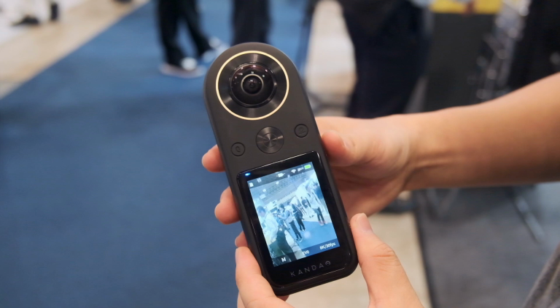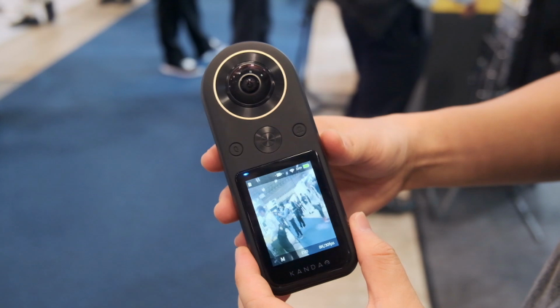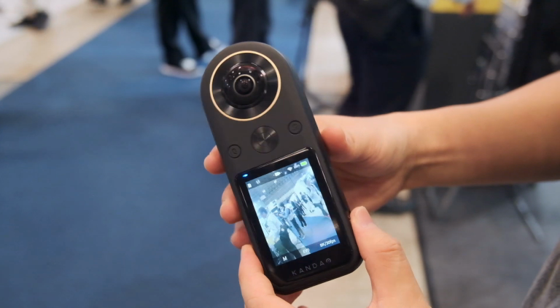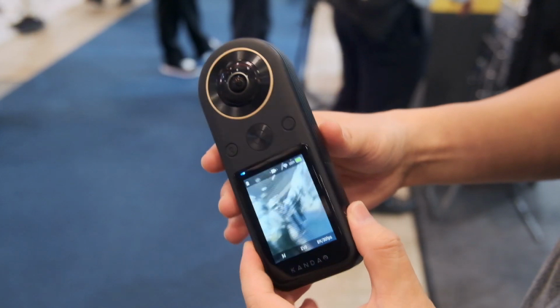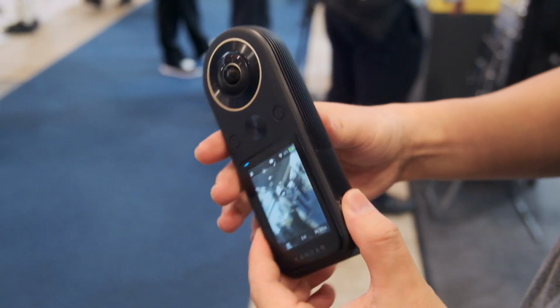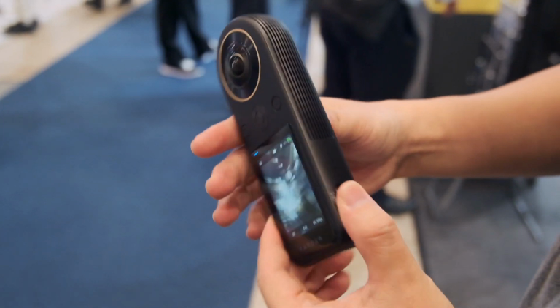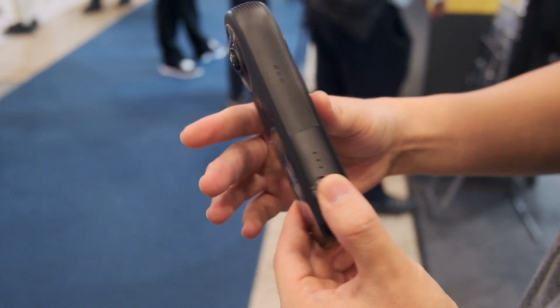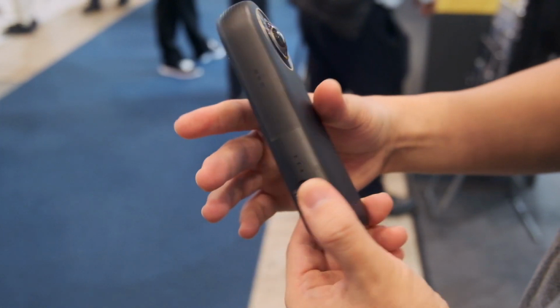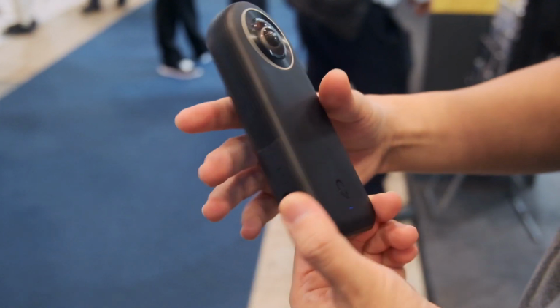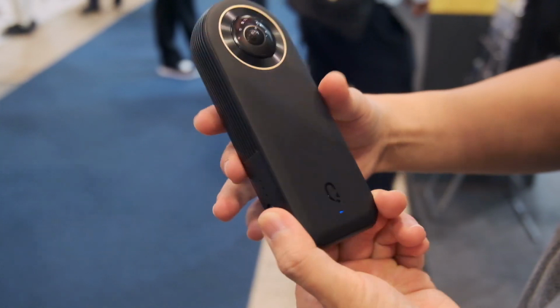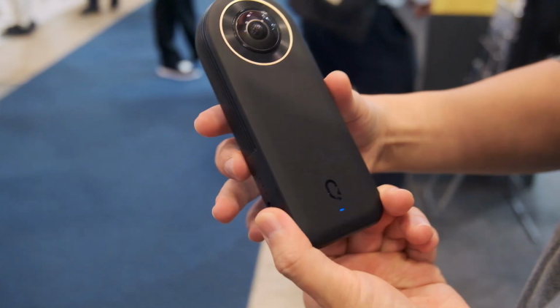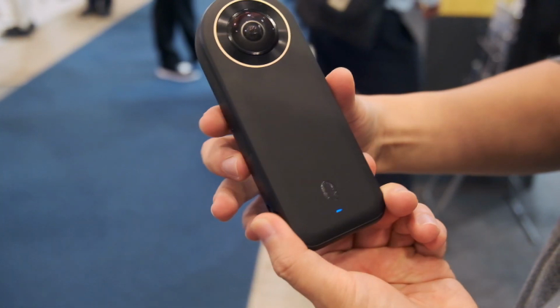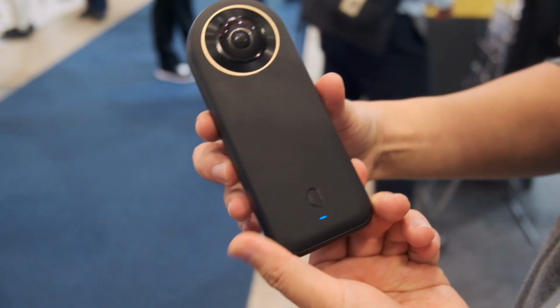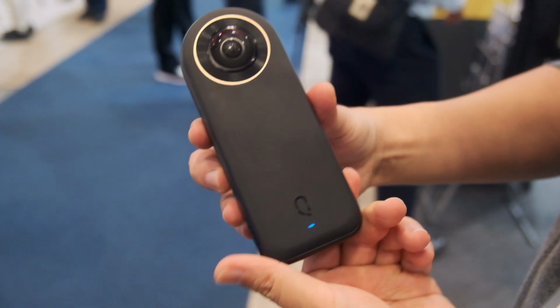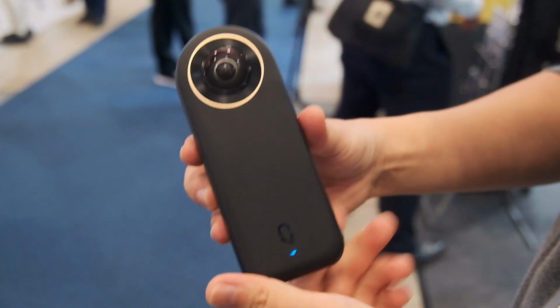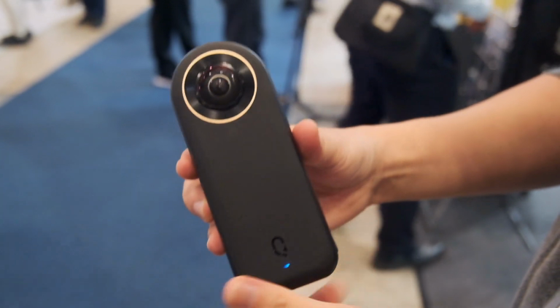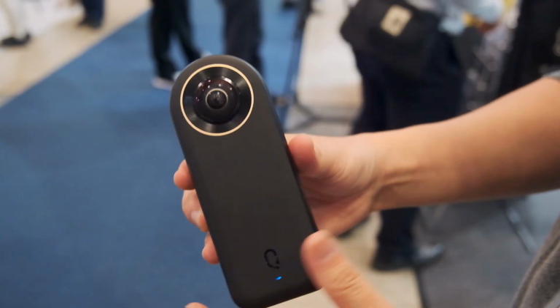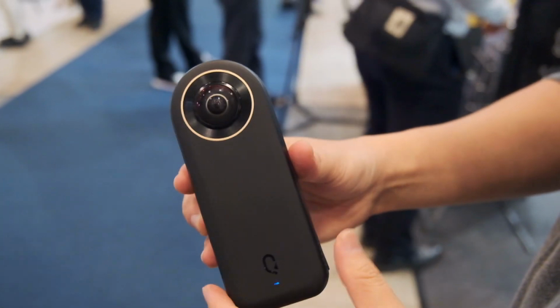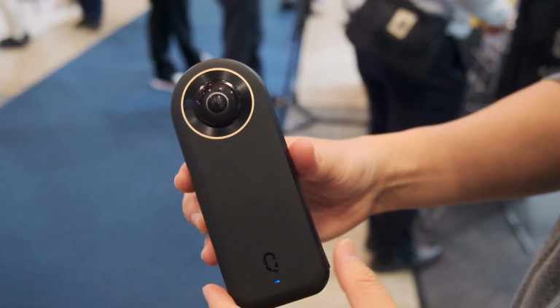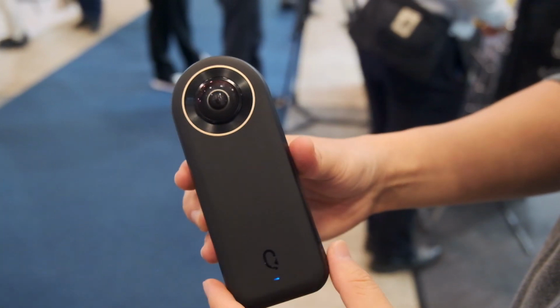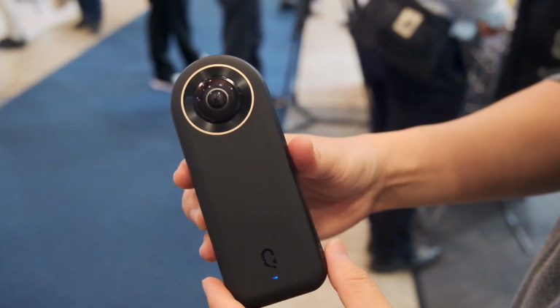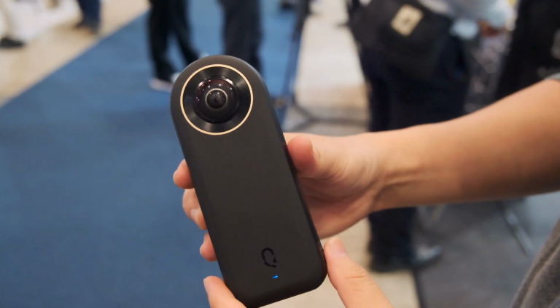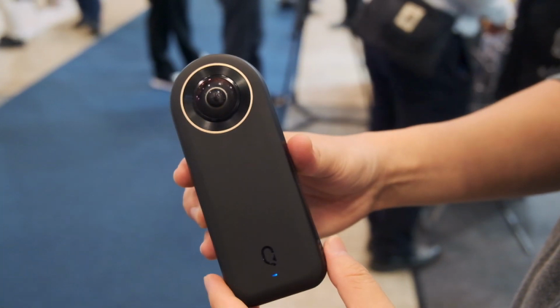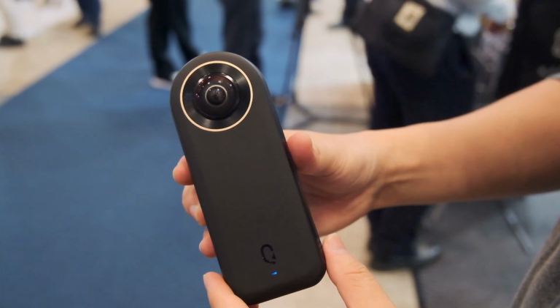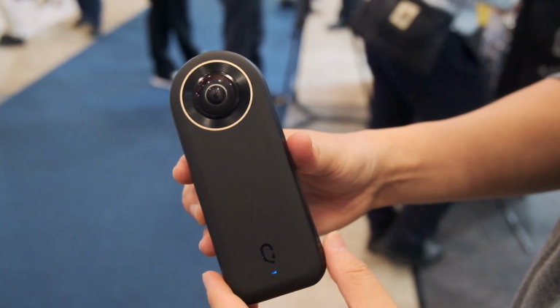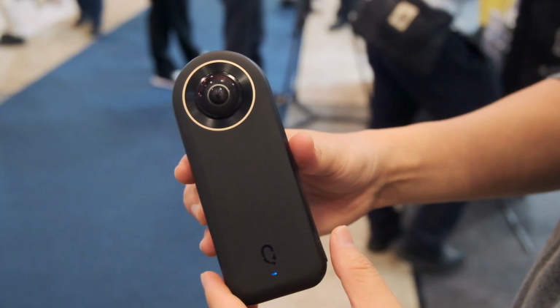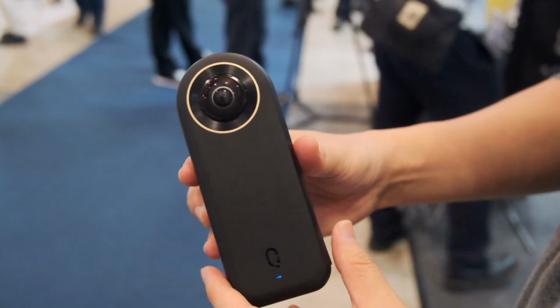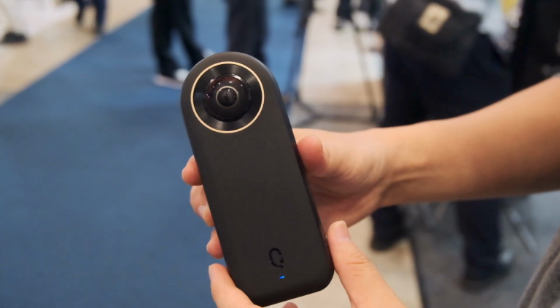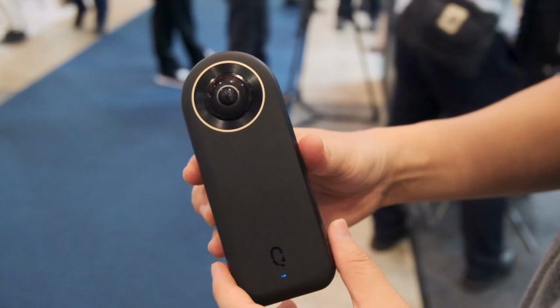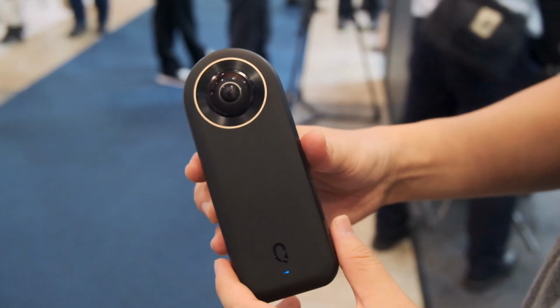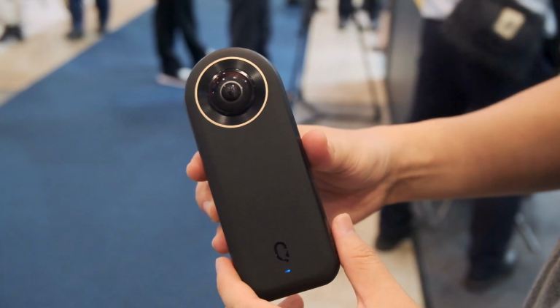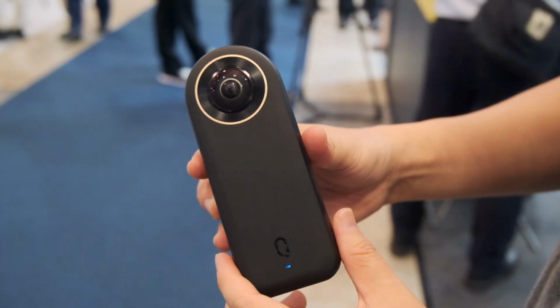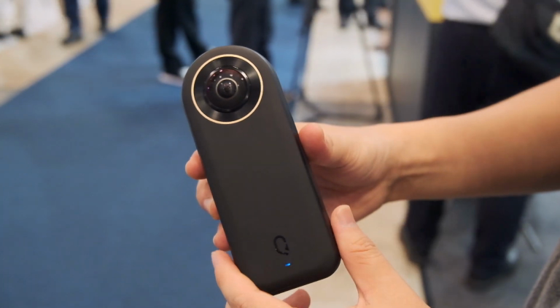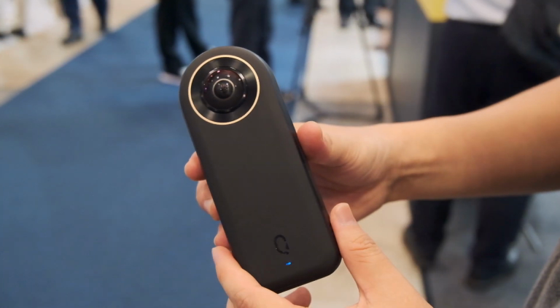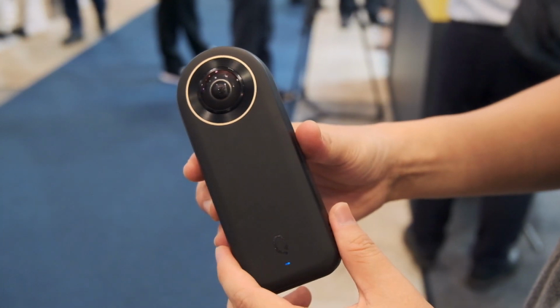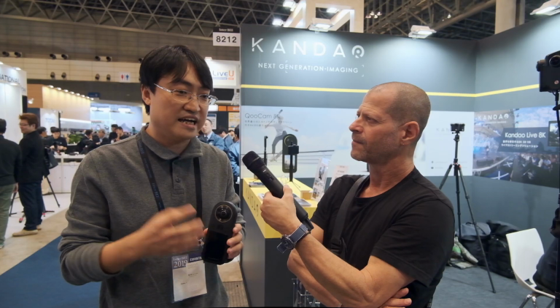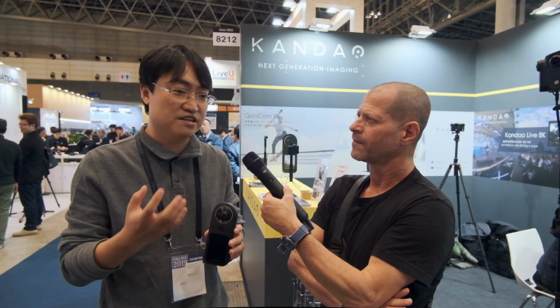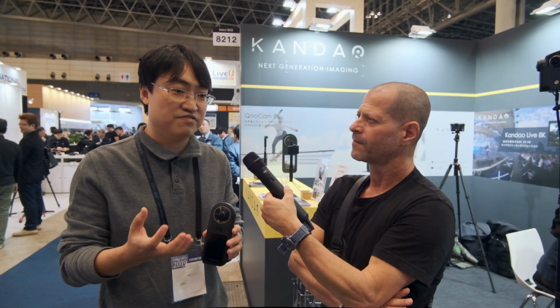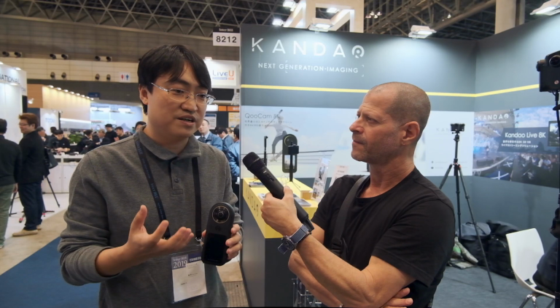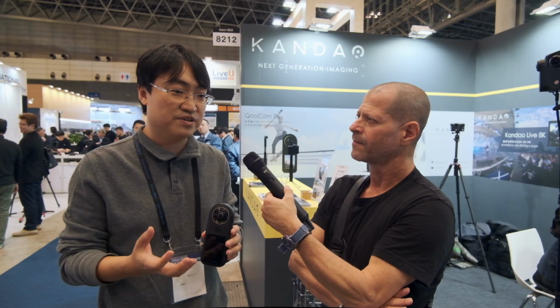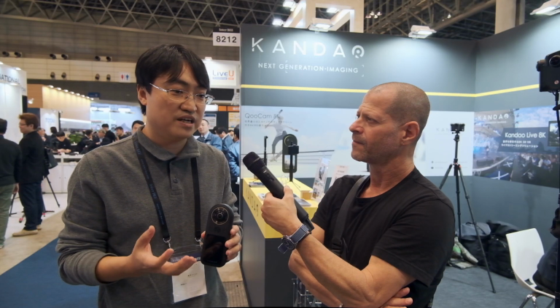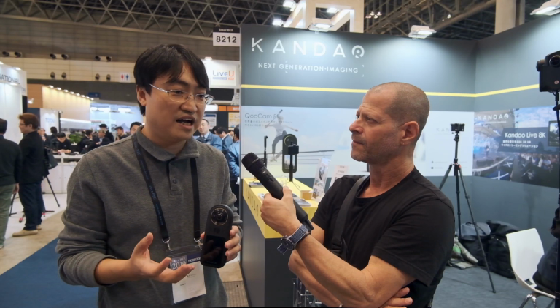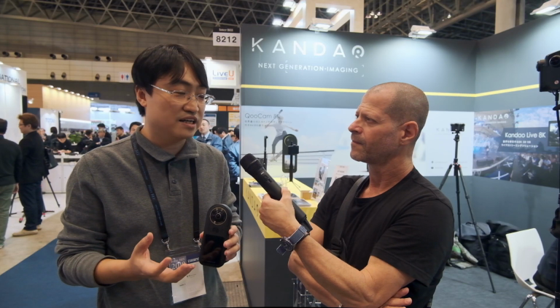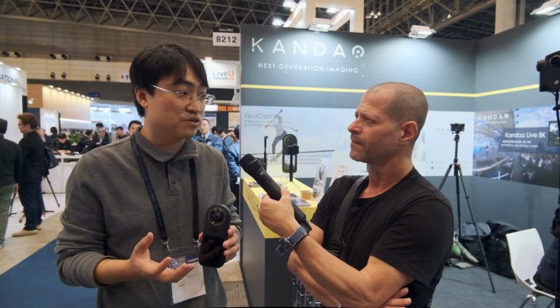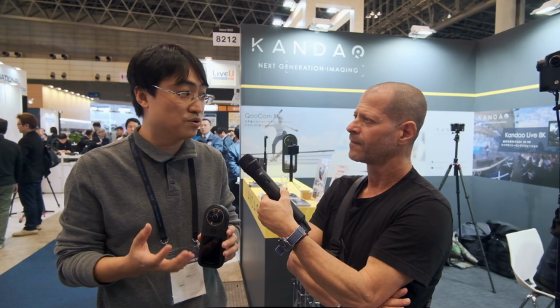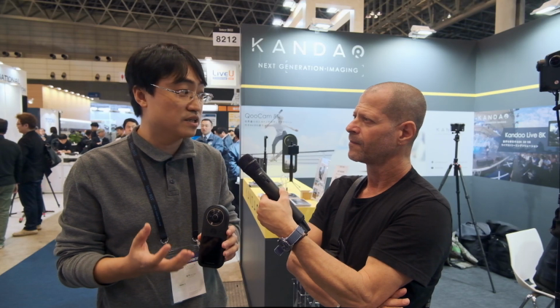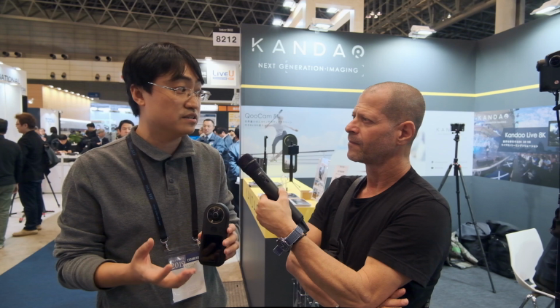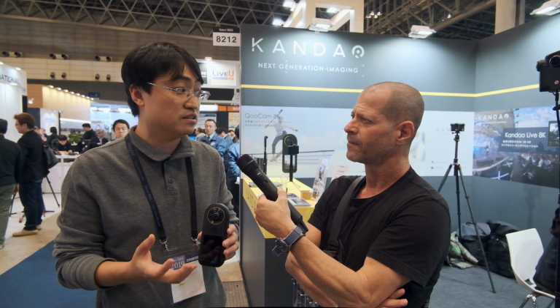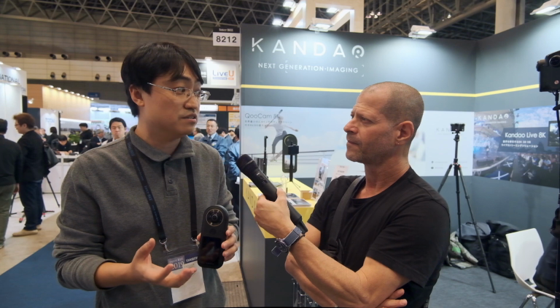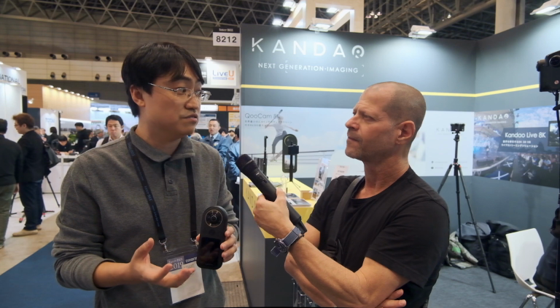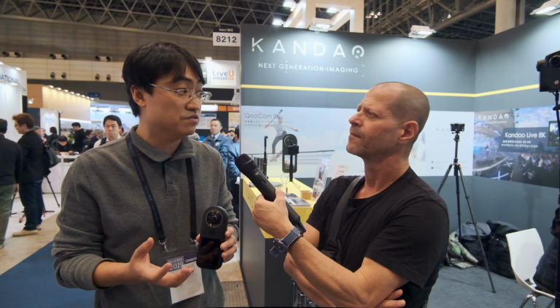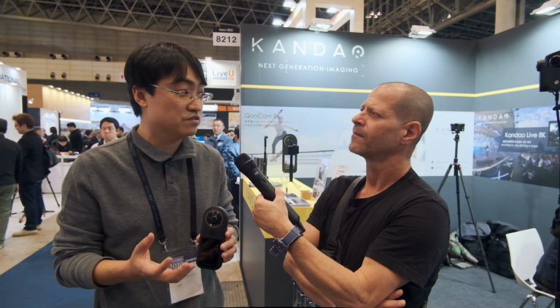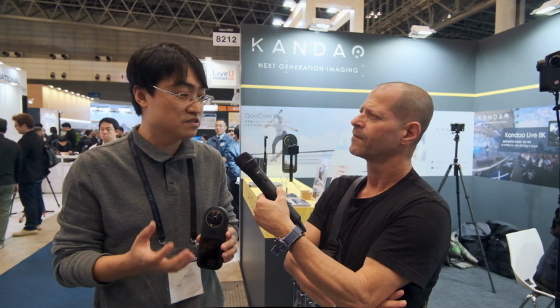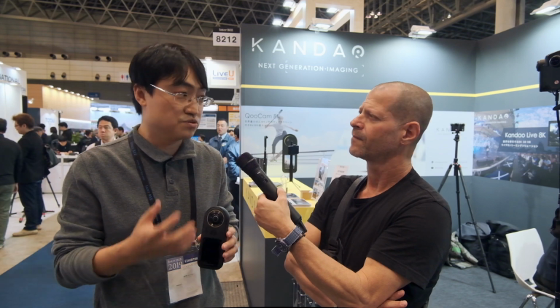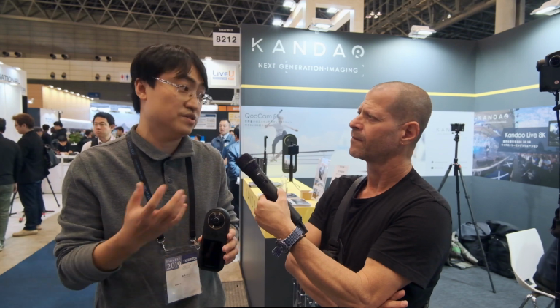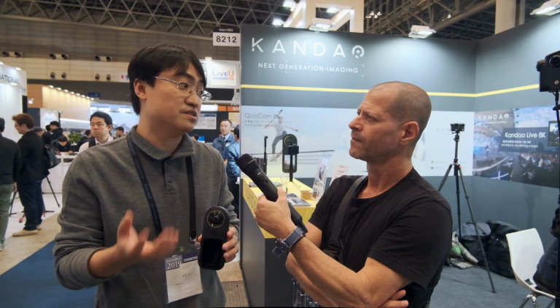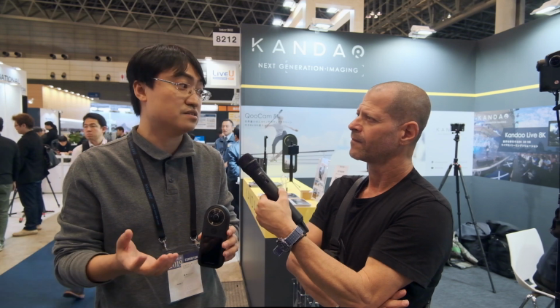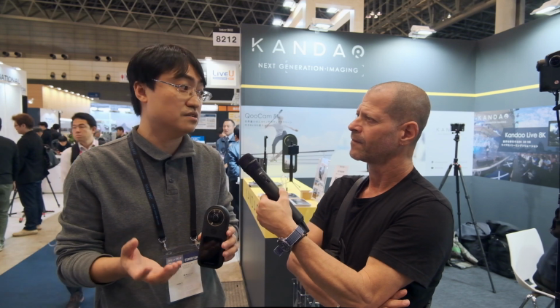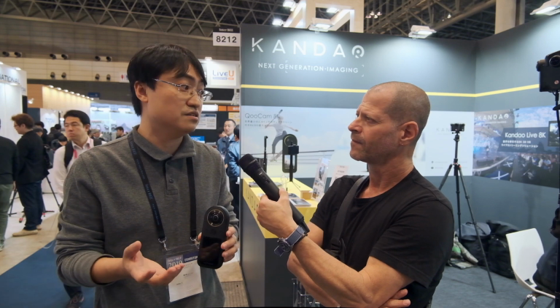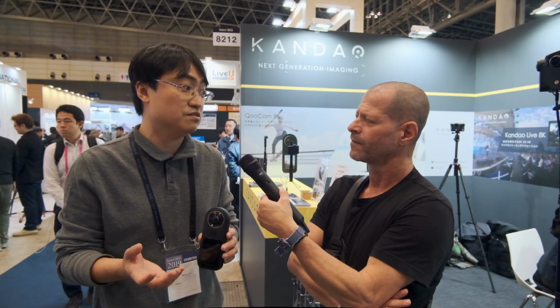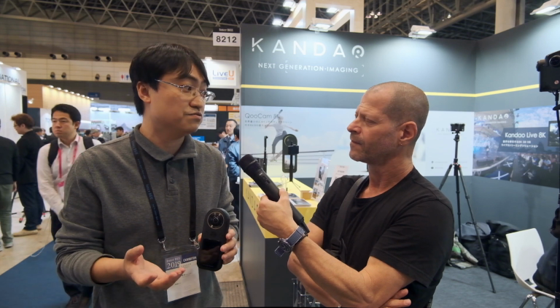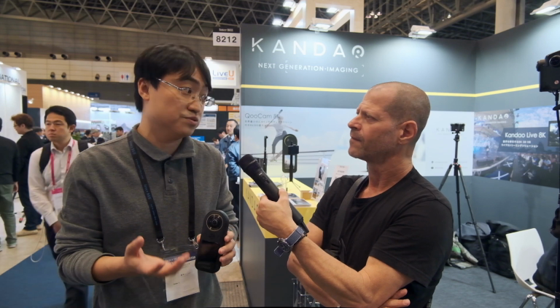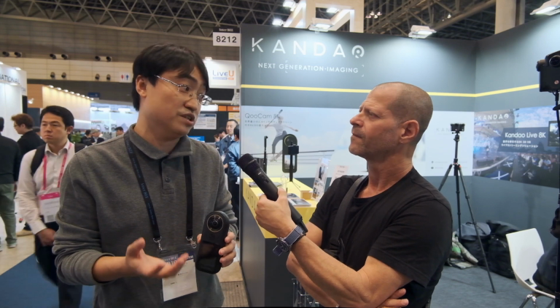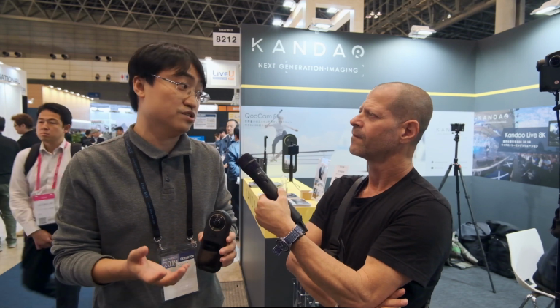In this kind of small phone factor, you can actually get a very high quality 360 footage.